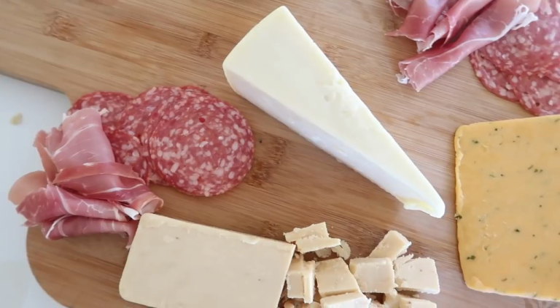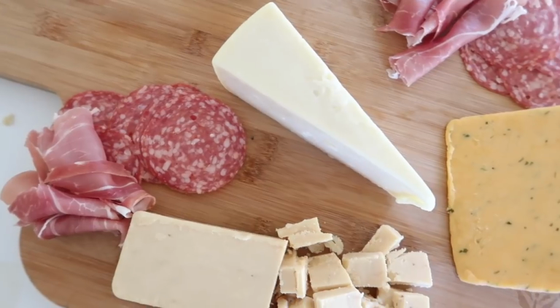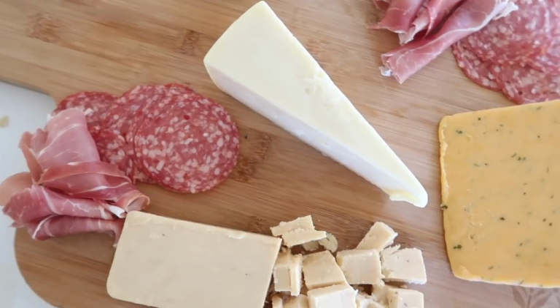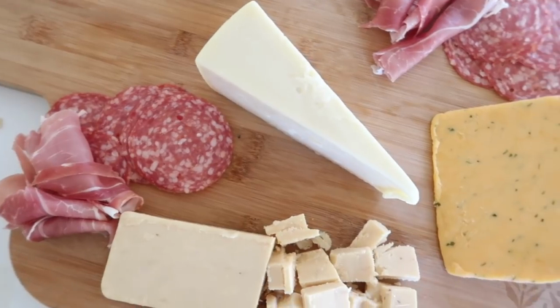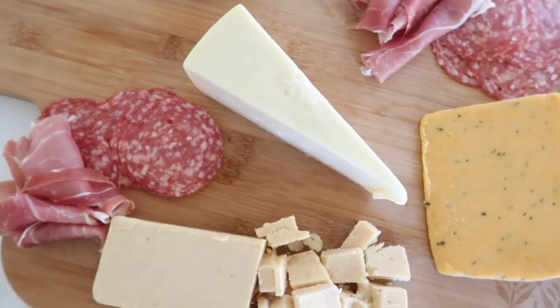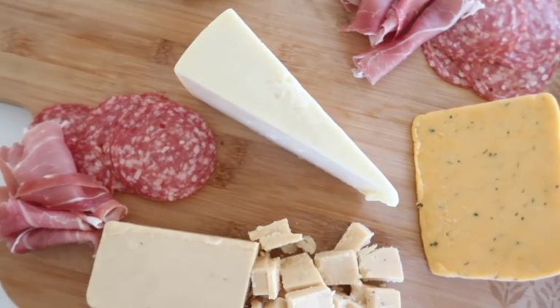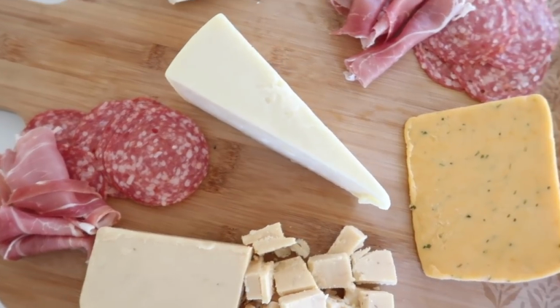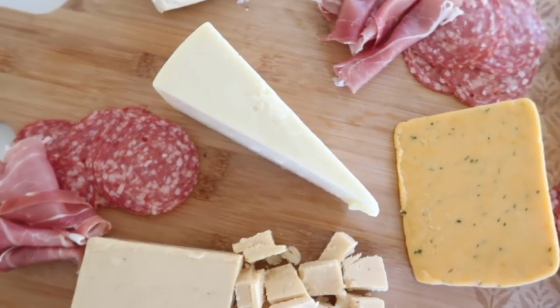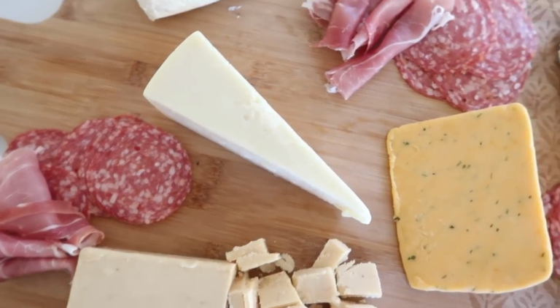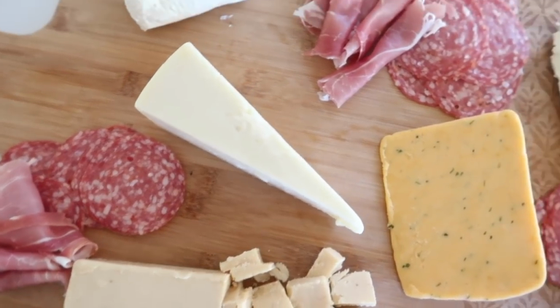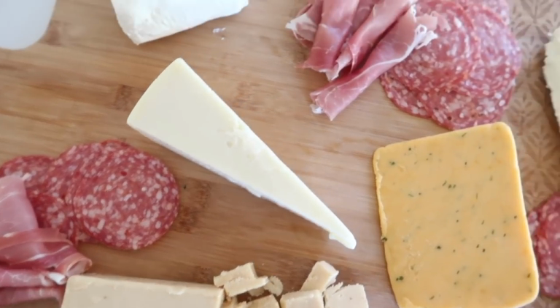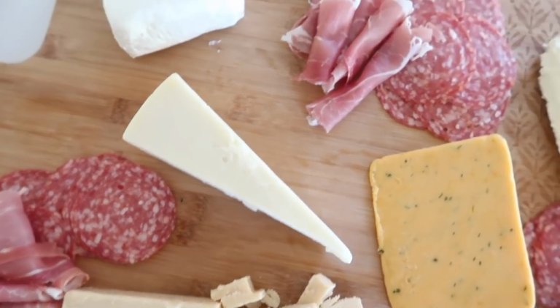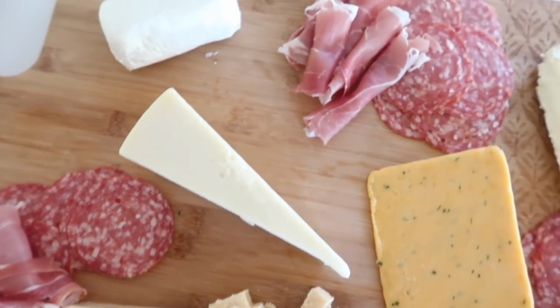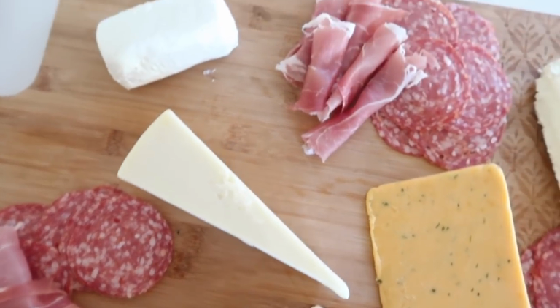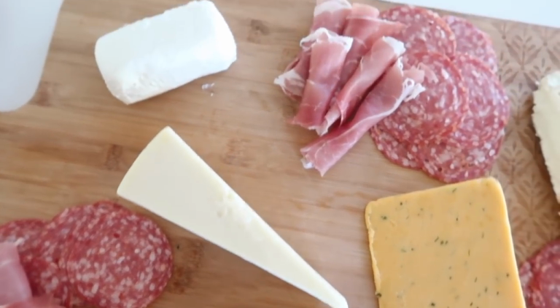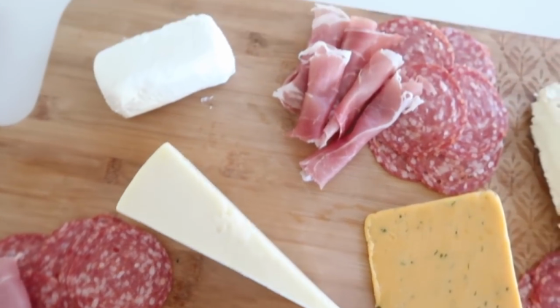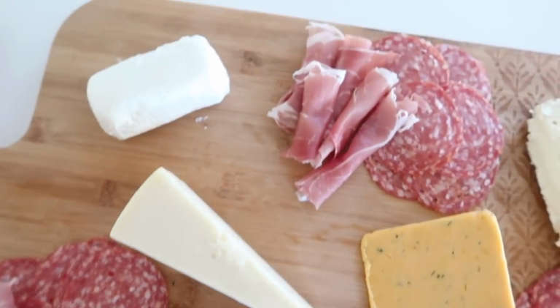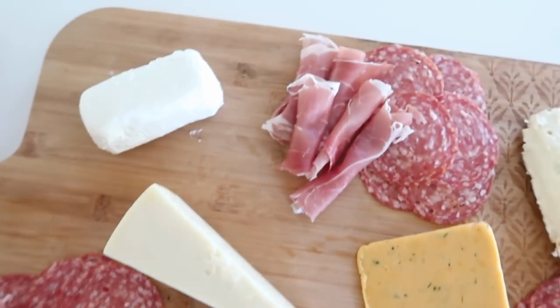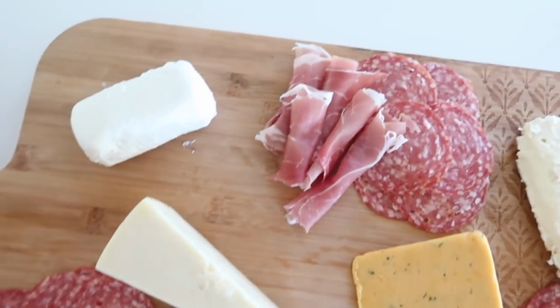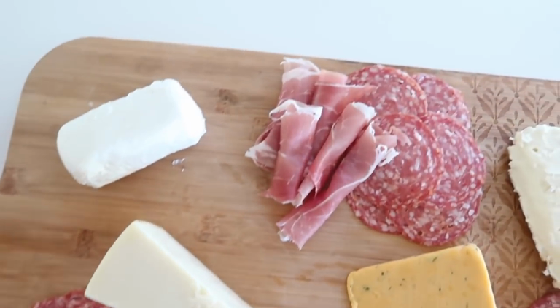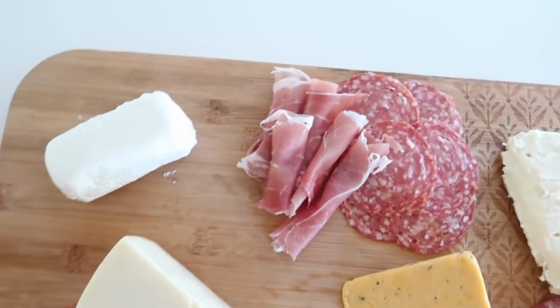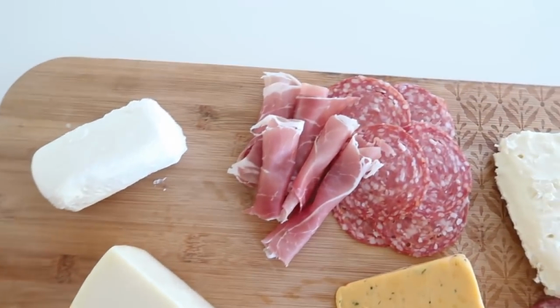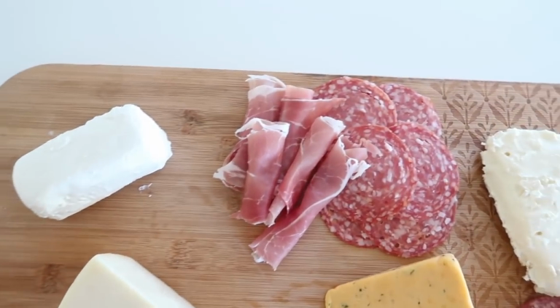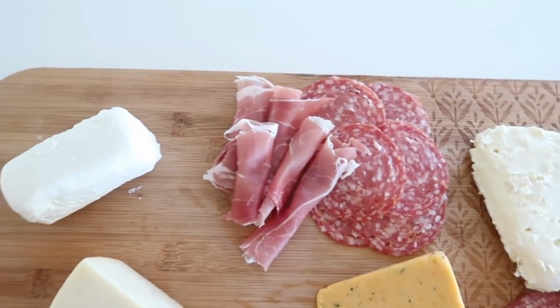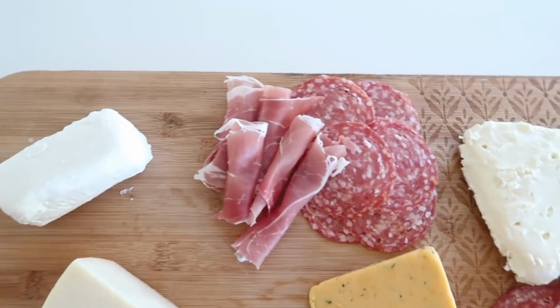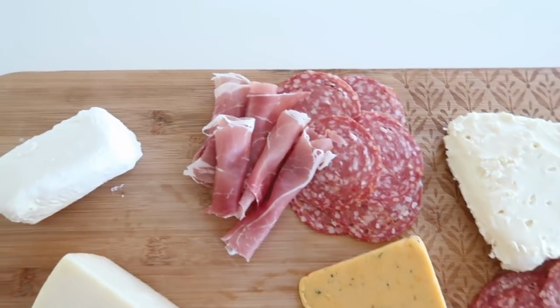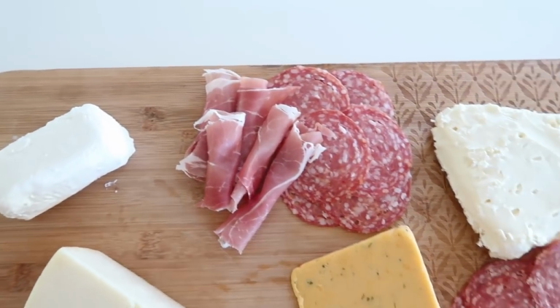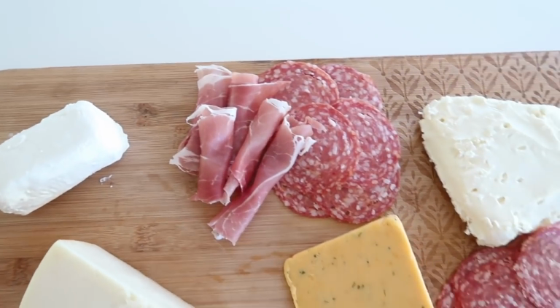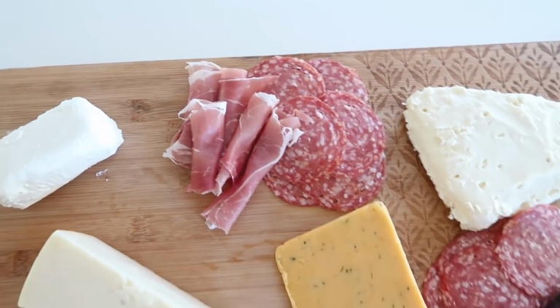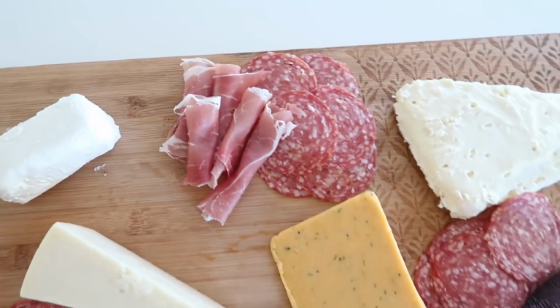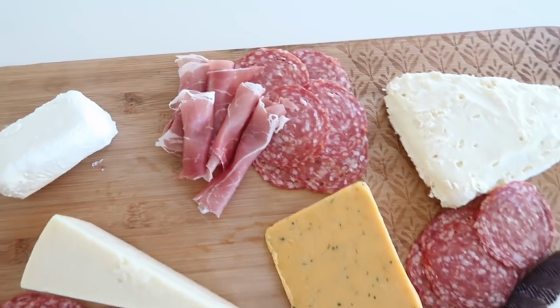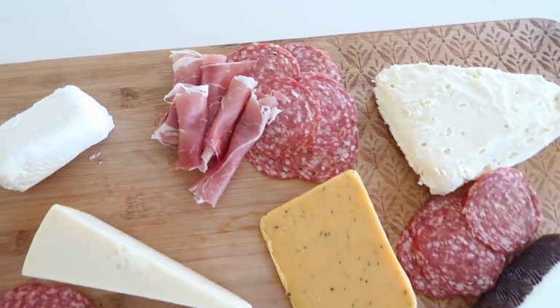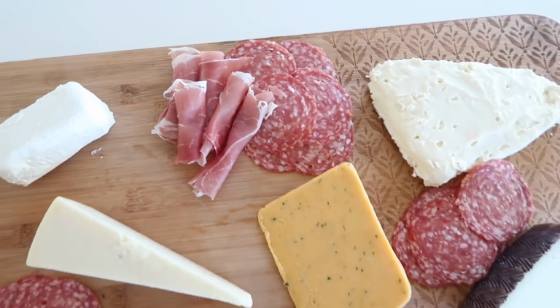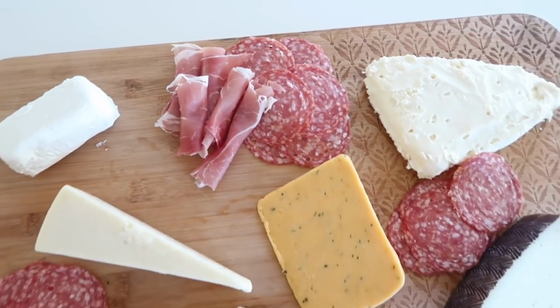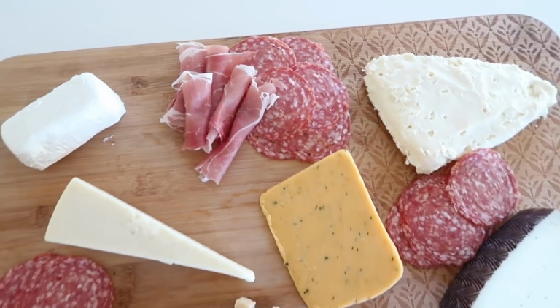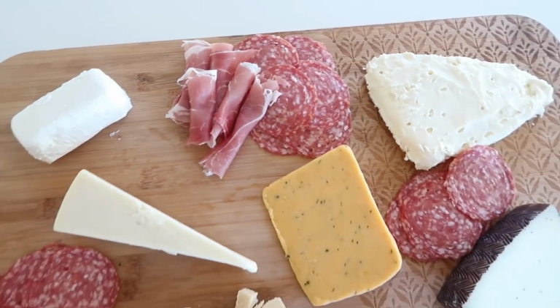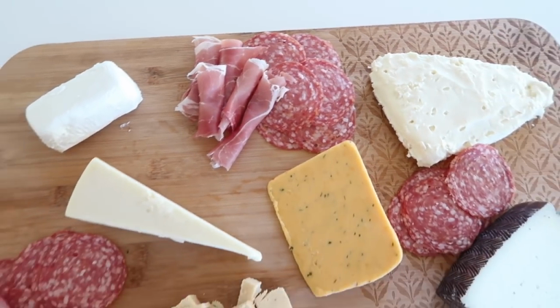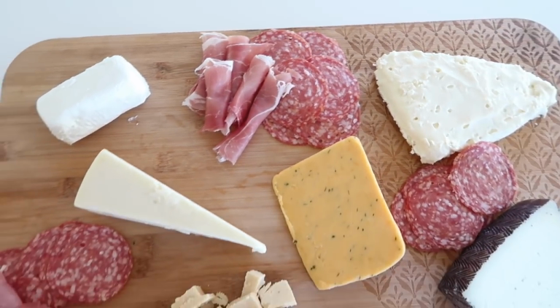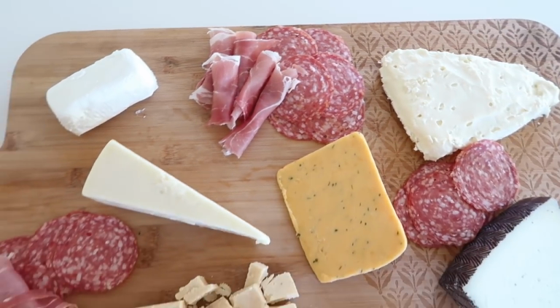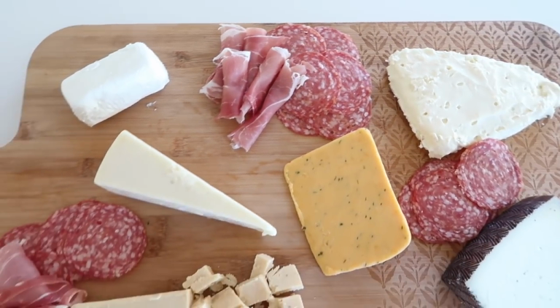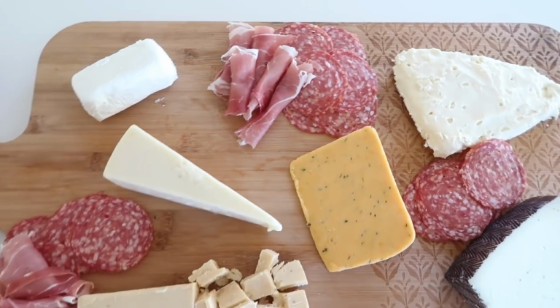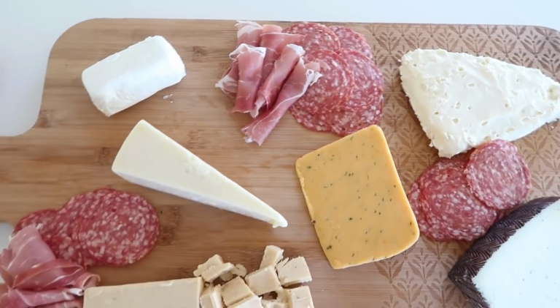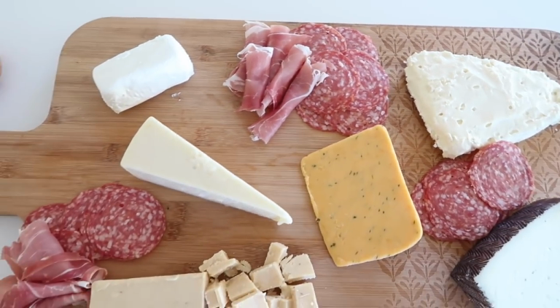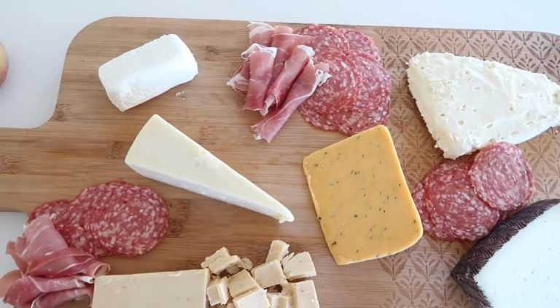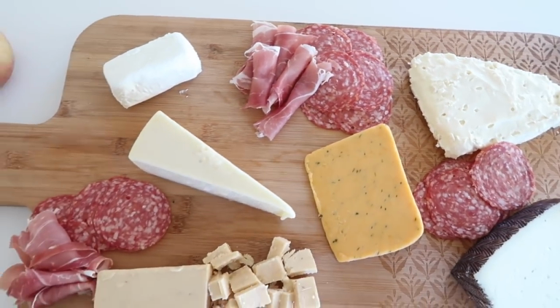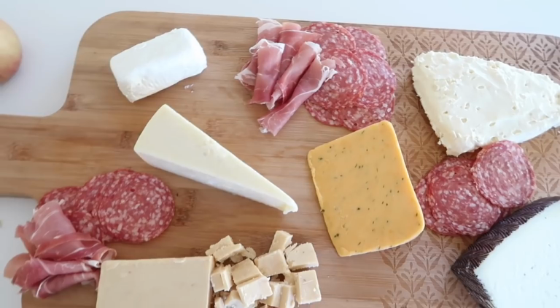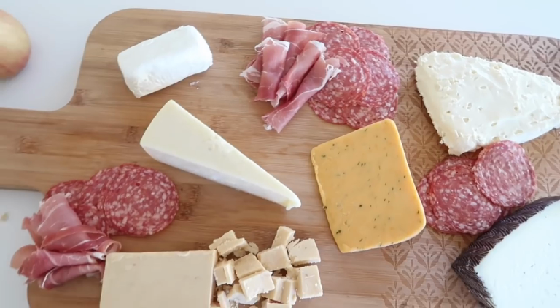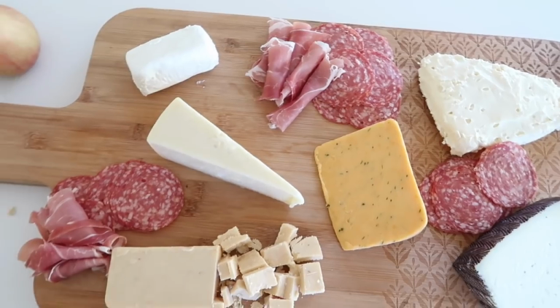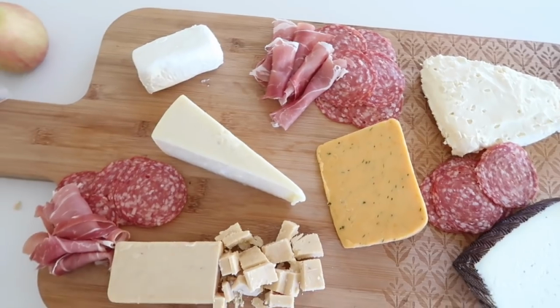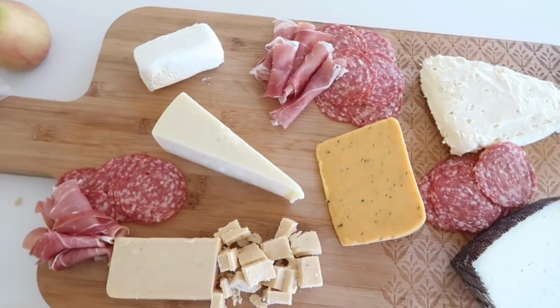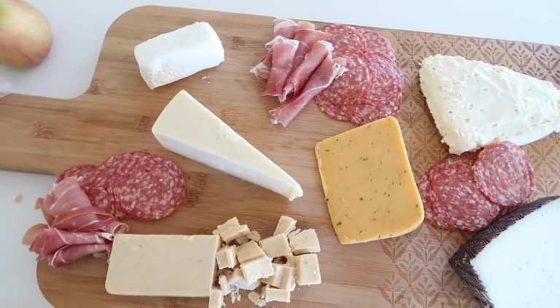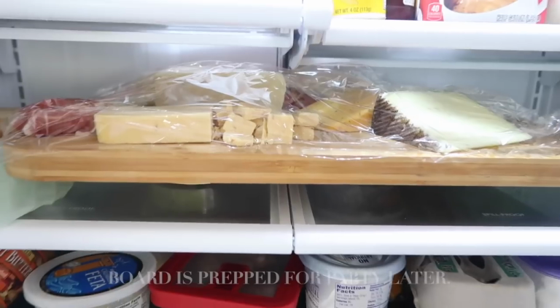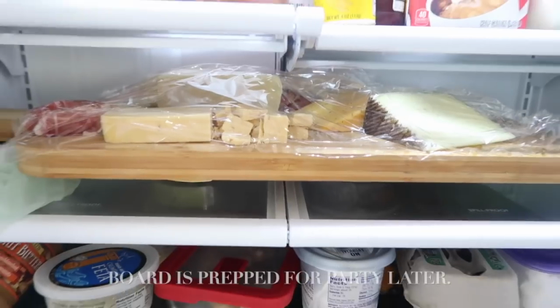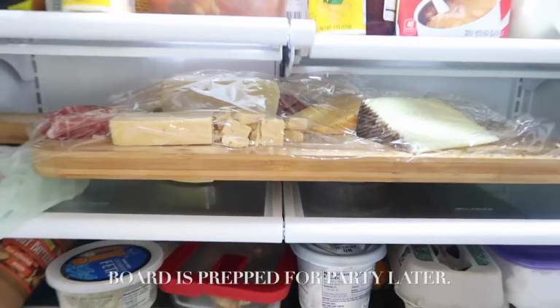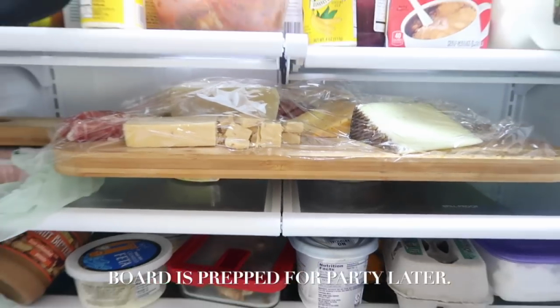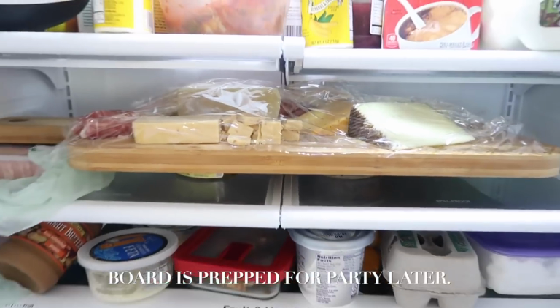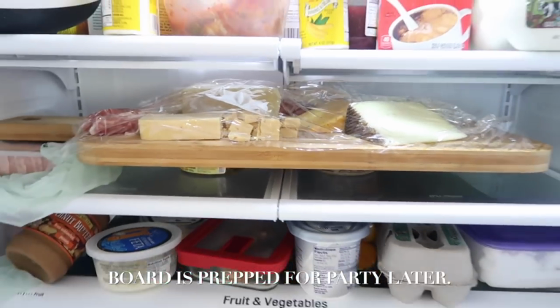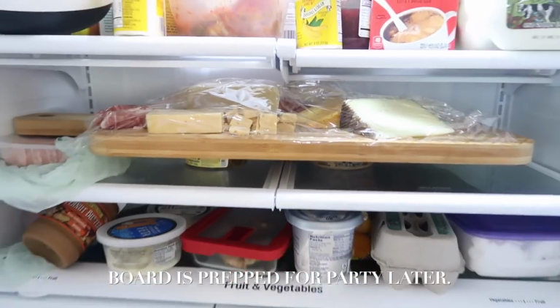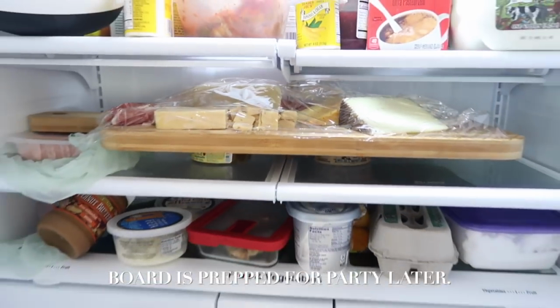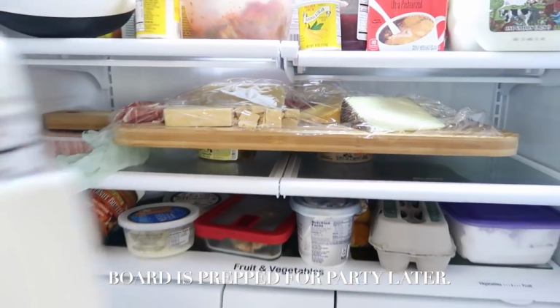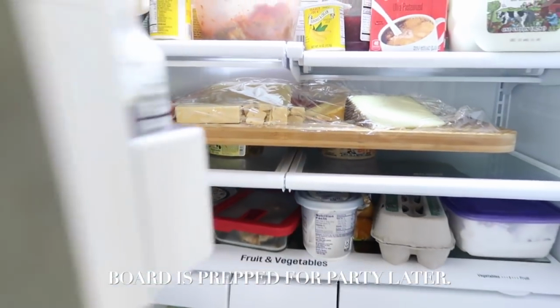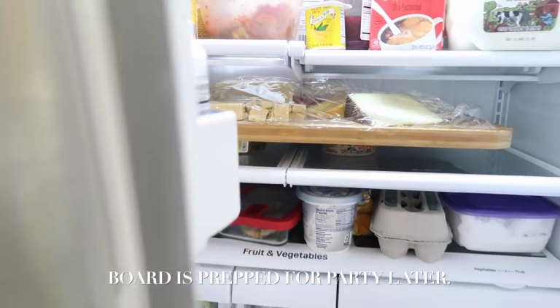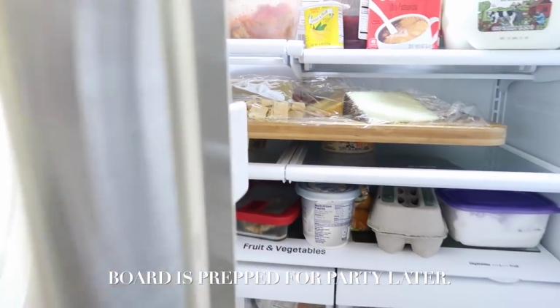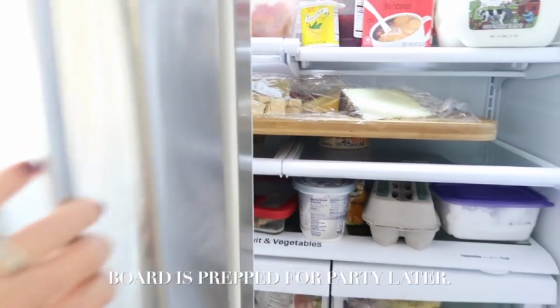Cheese boards can often take a lot of time, so I prep this board in advance and kept it in the fridge covered before my event later that evening.